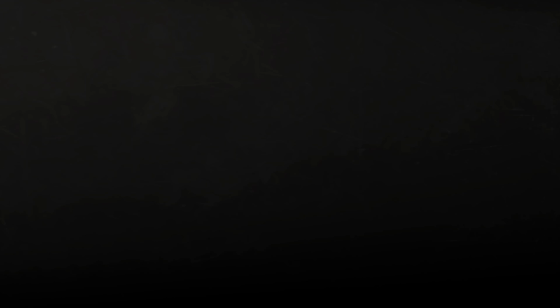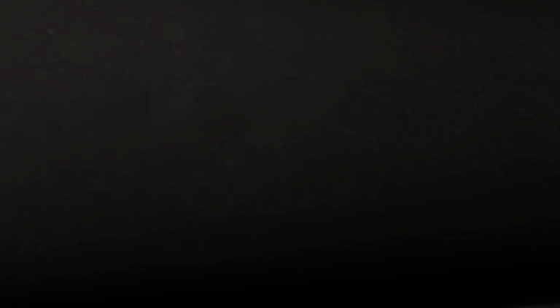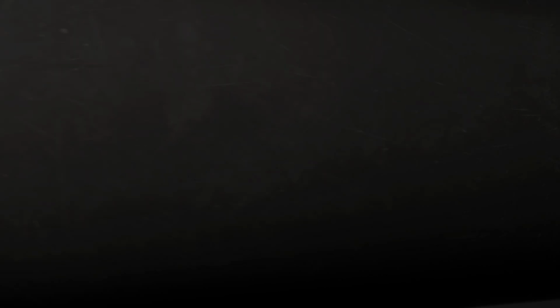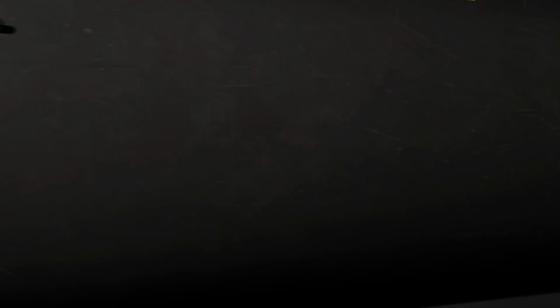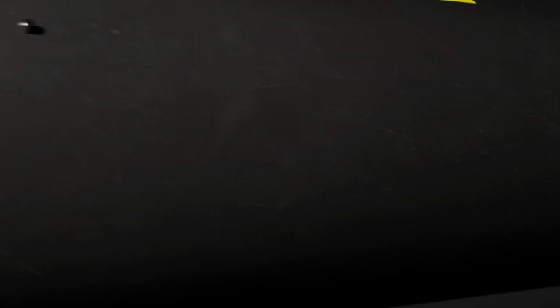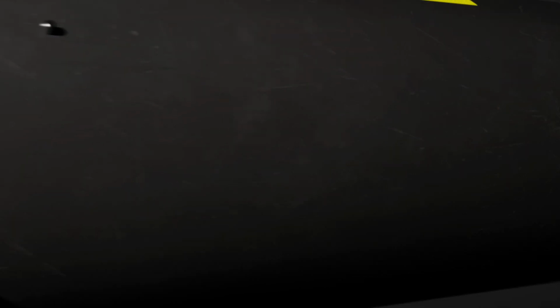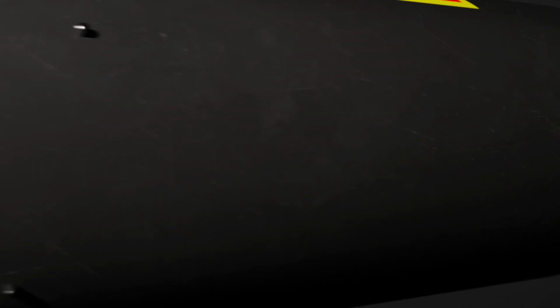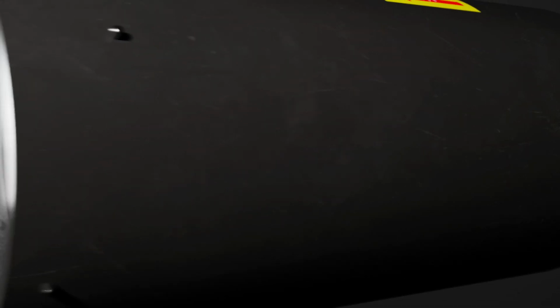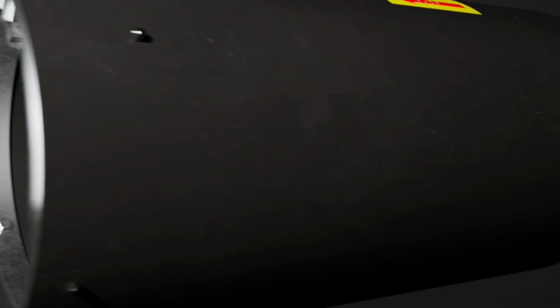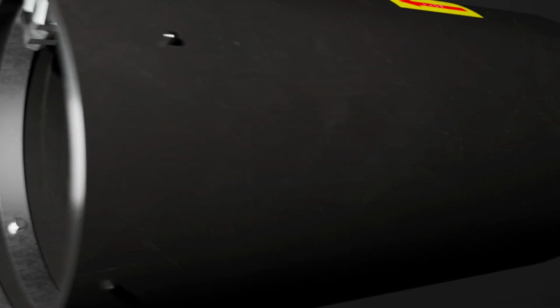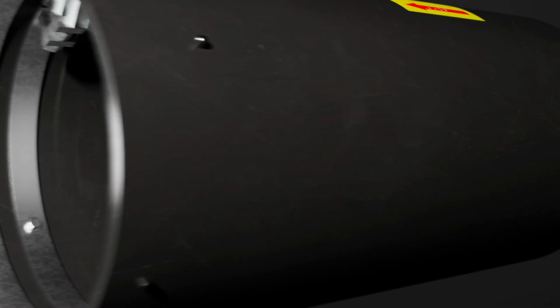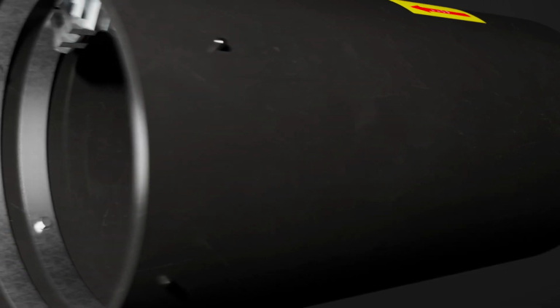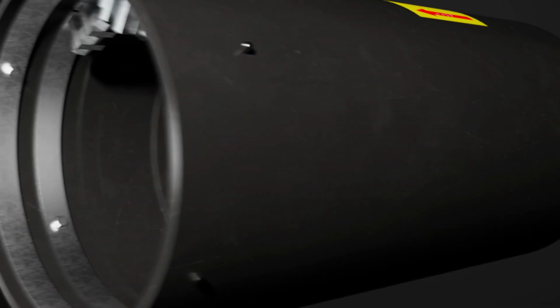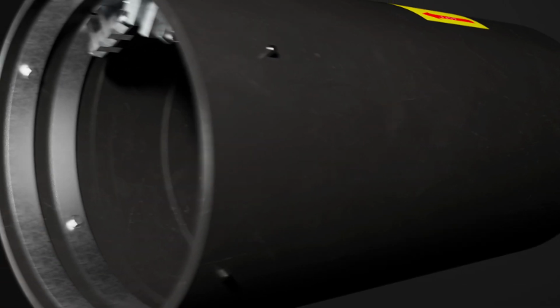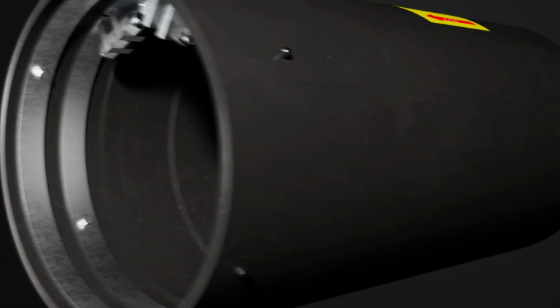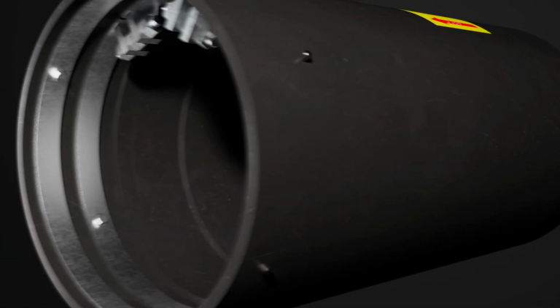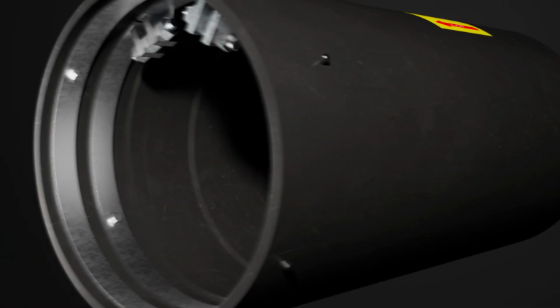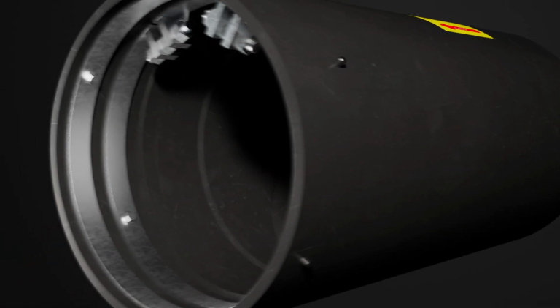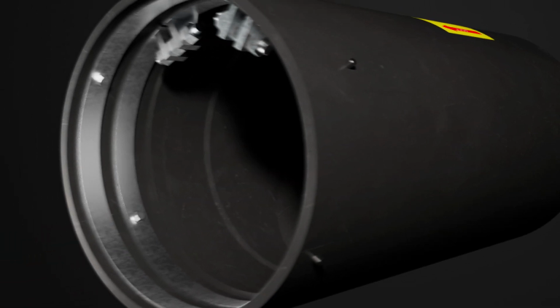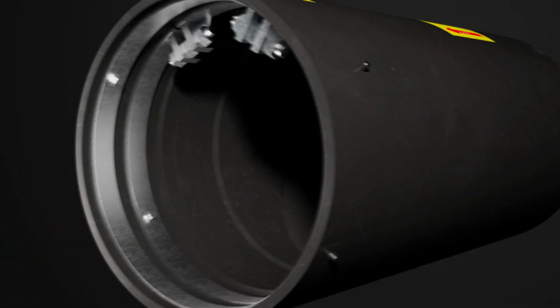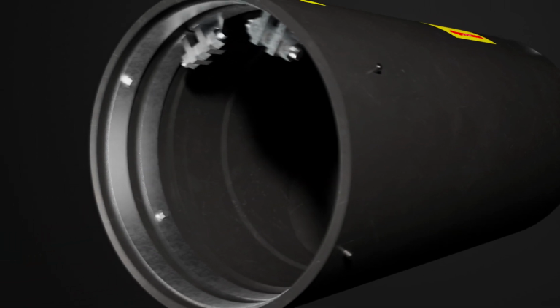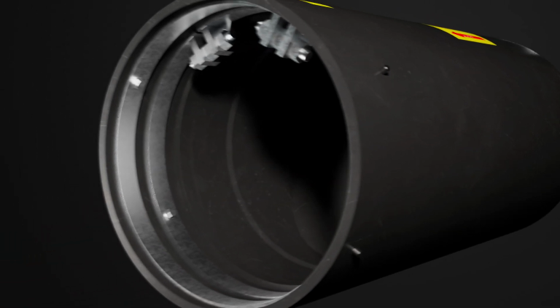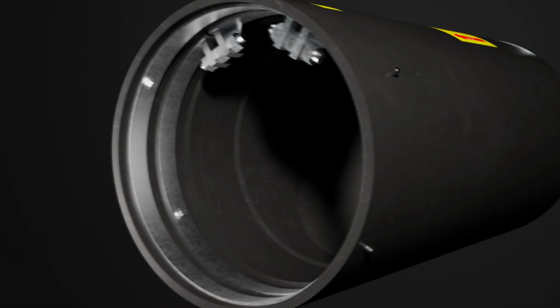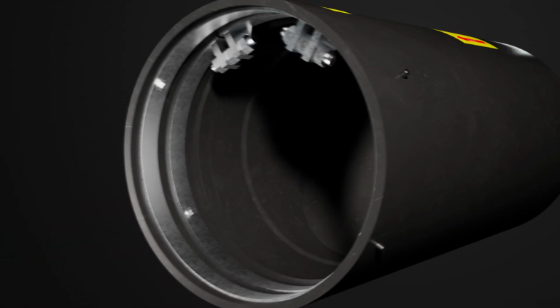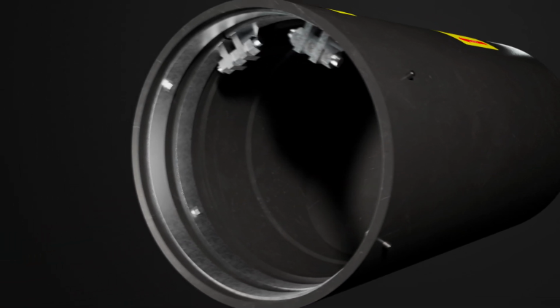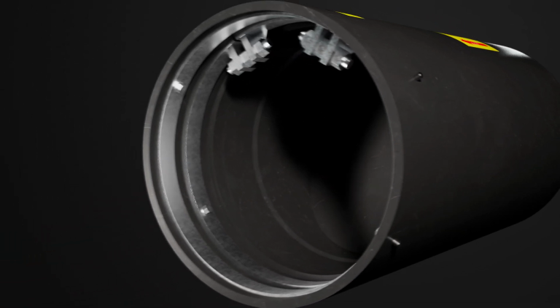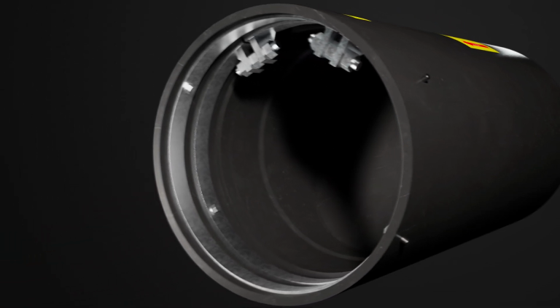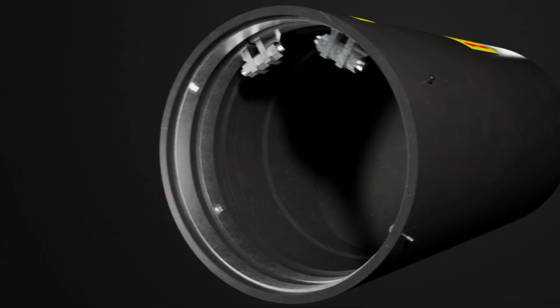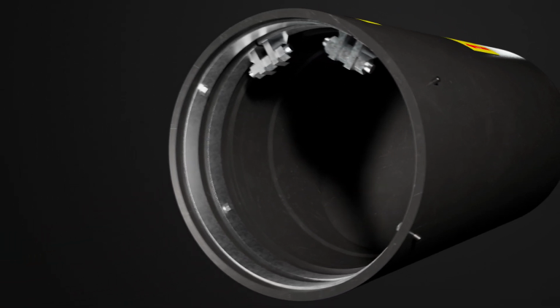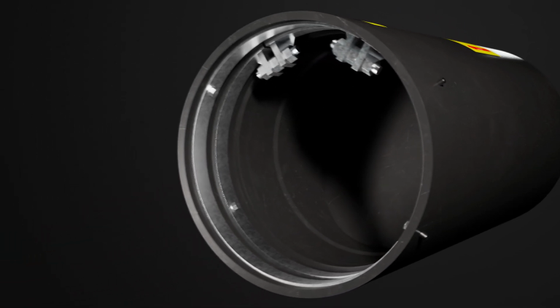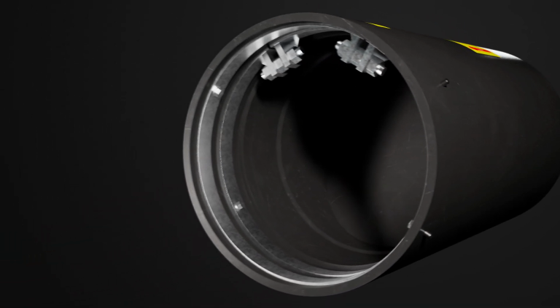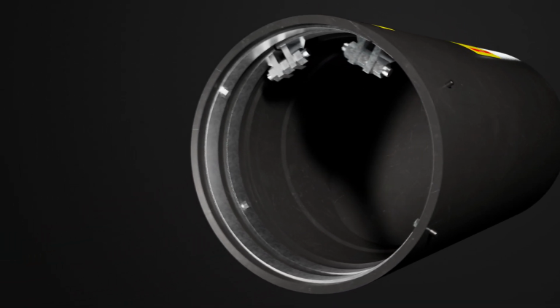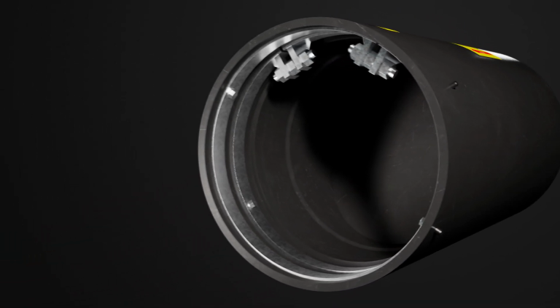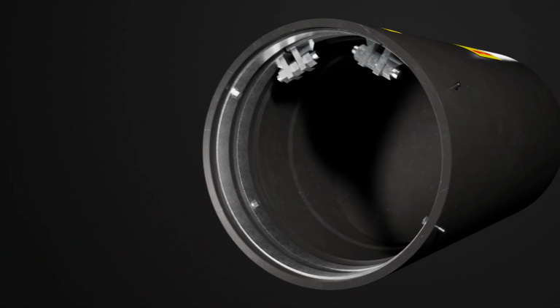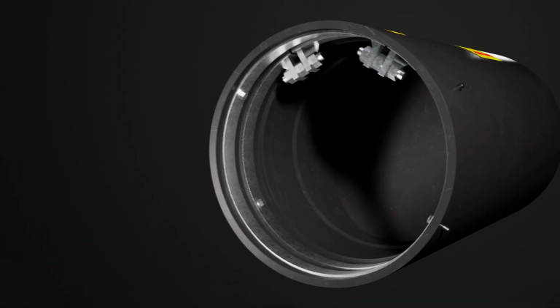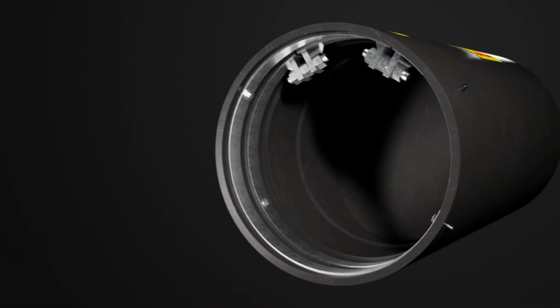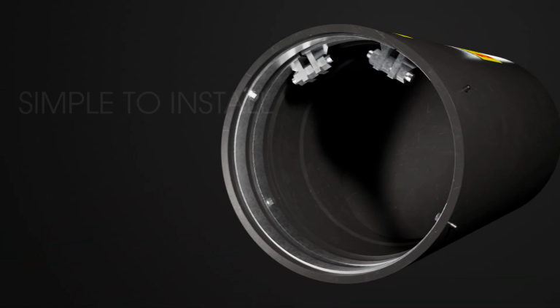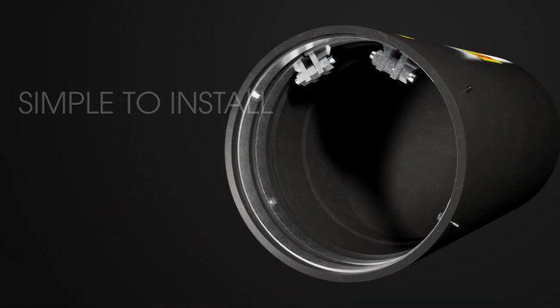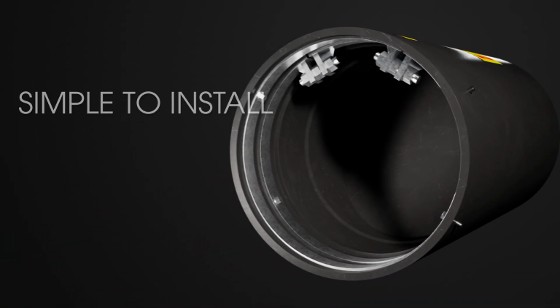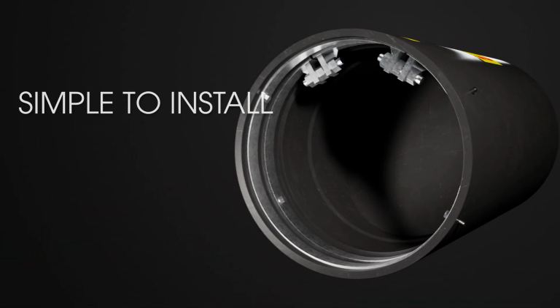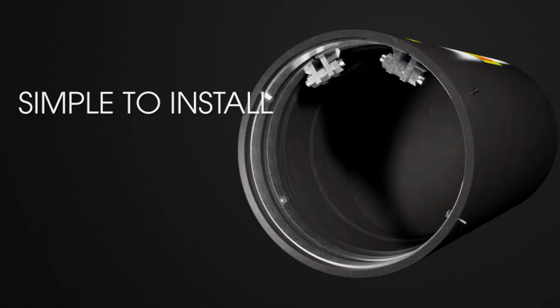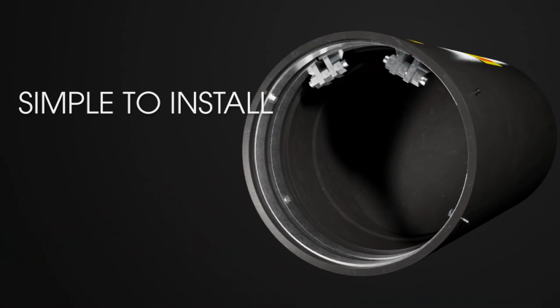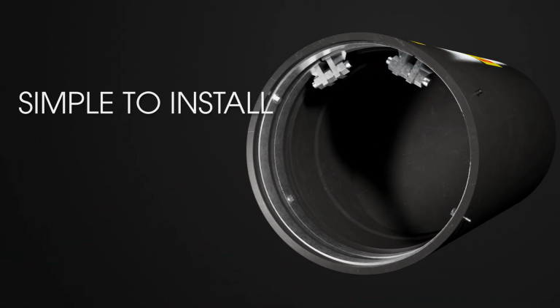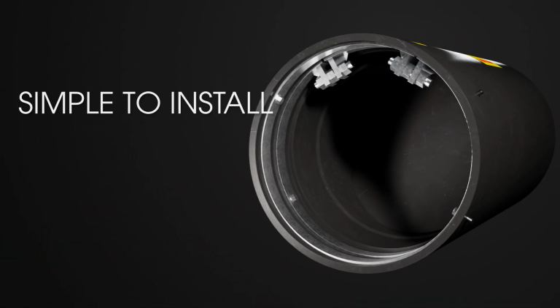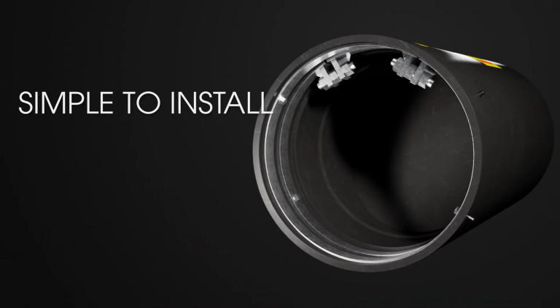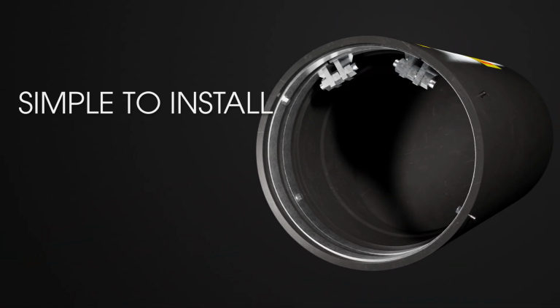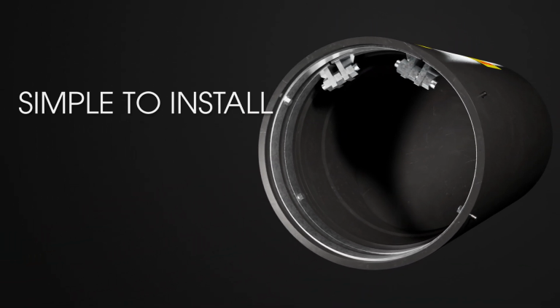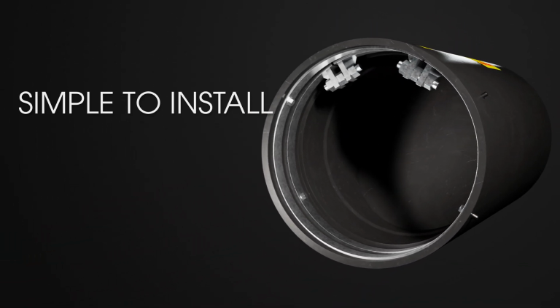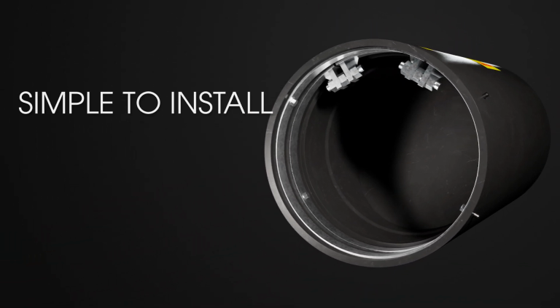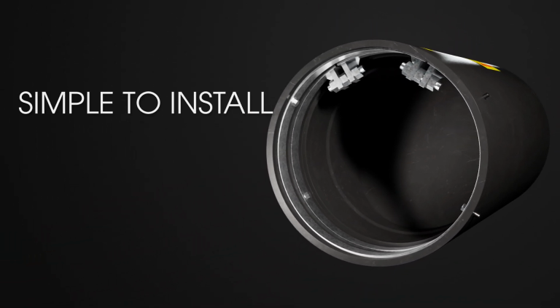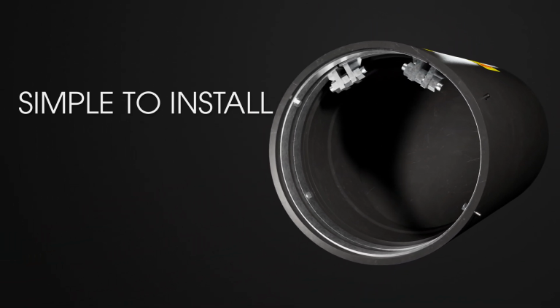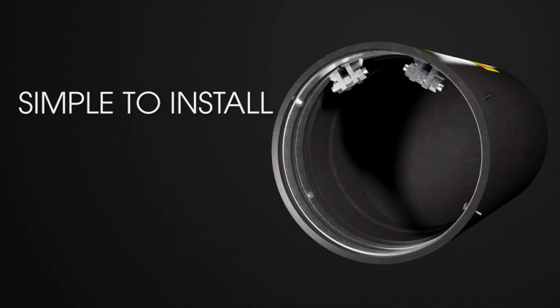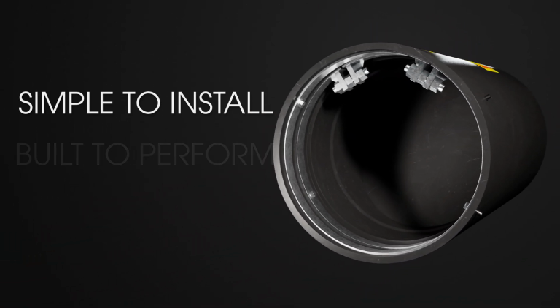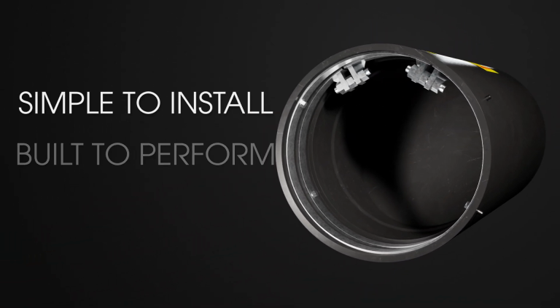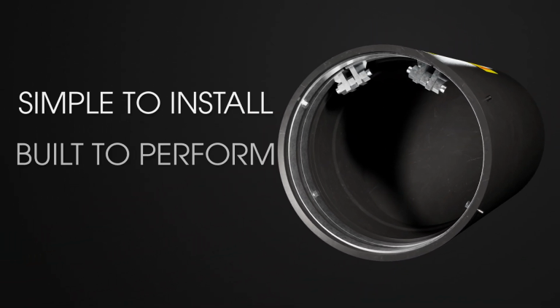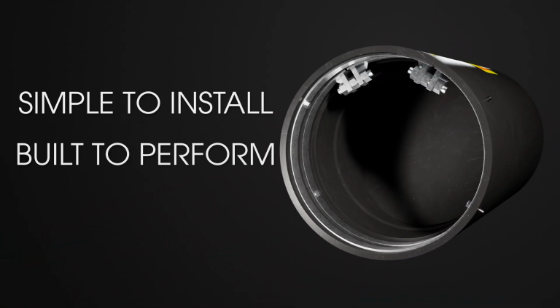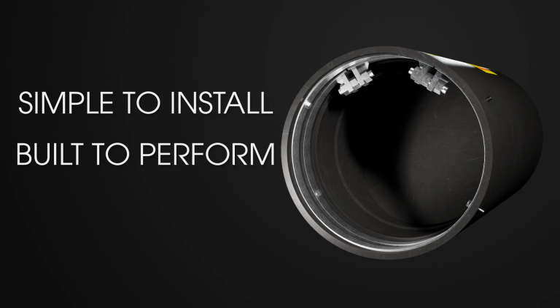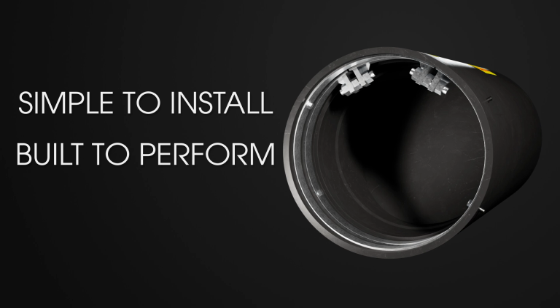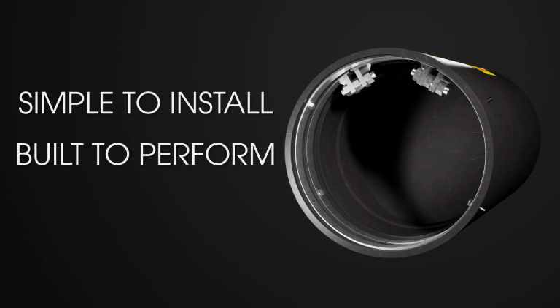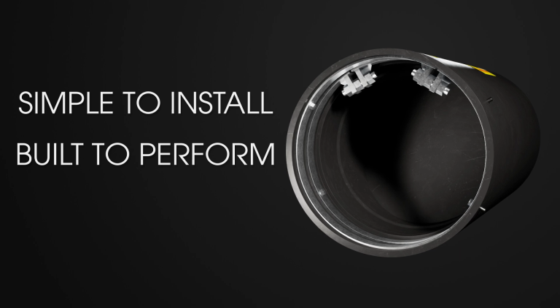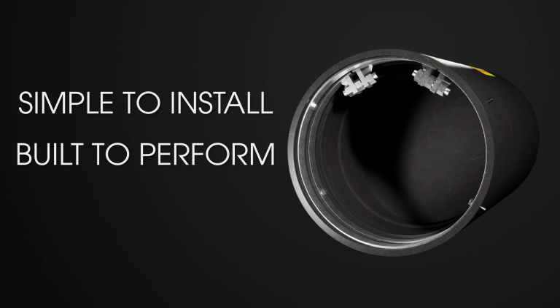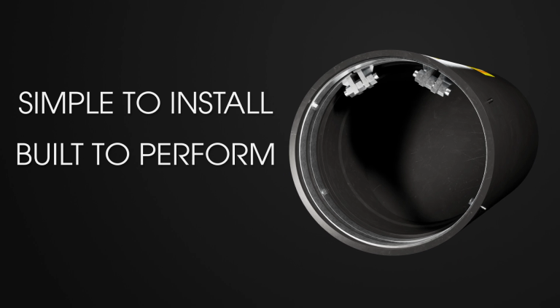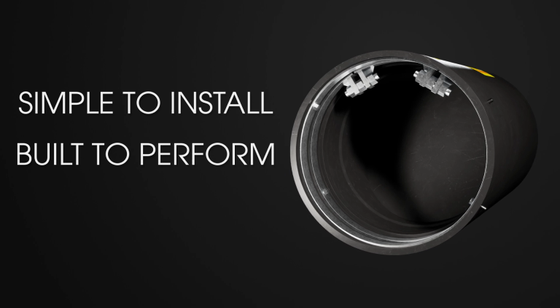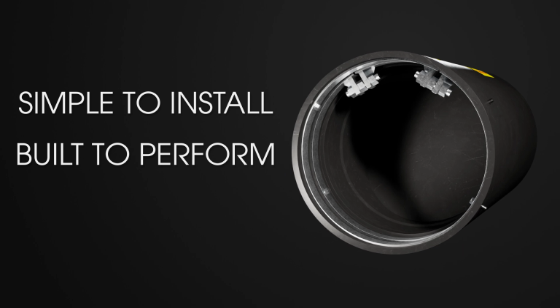The ProFlex 790 Low Head Loss Inline Rubber Check Valve. Simple to install. Built to perform. Made to last.